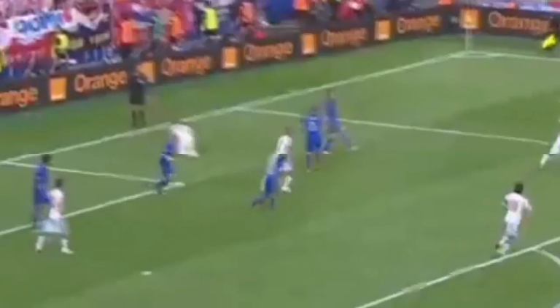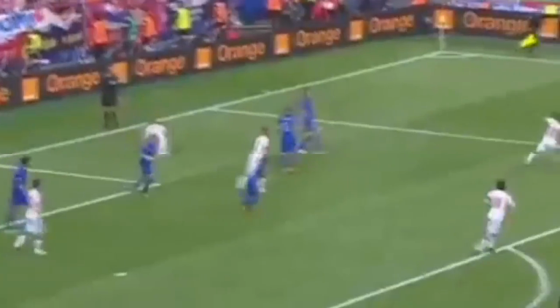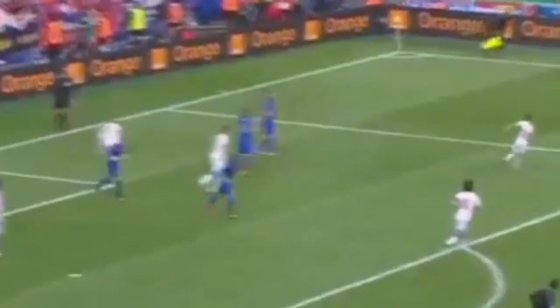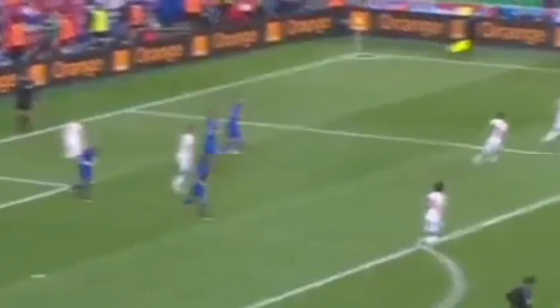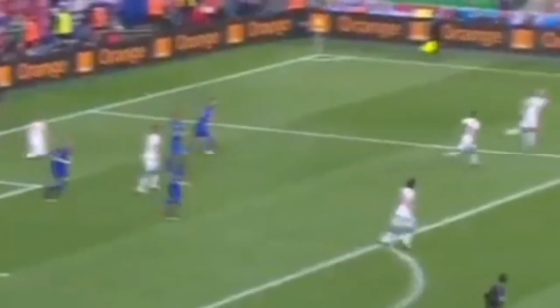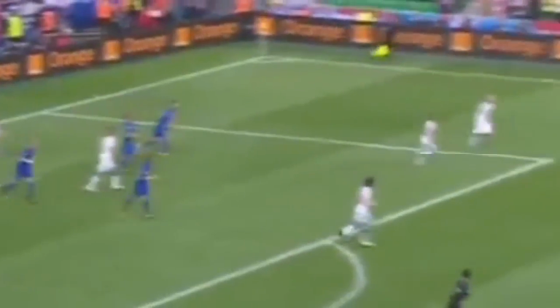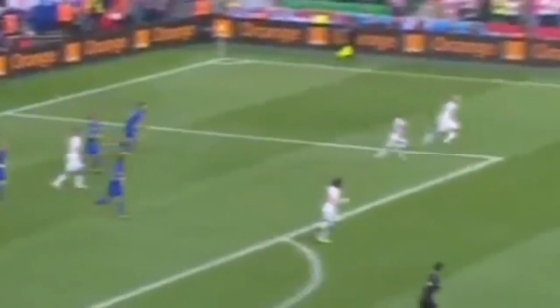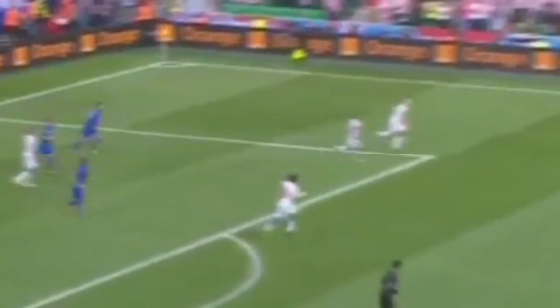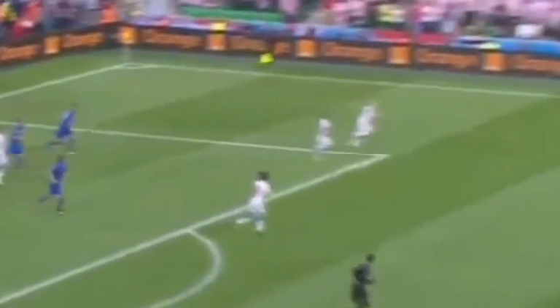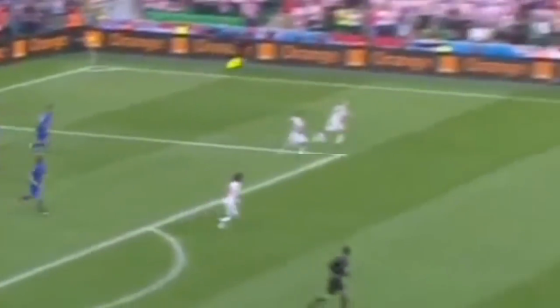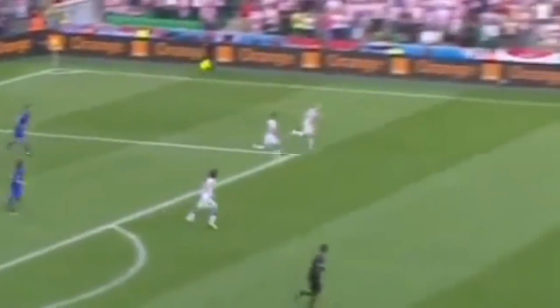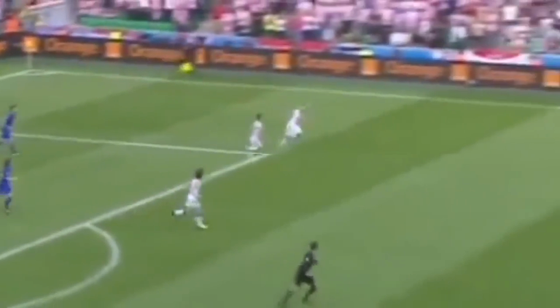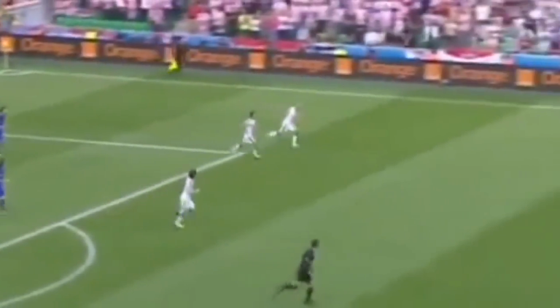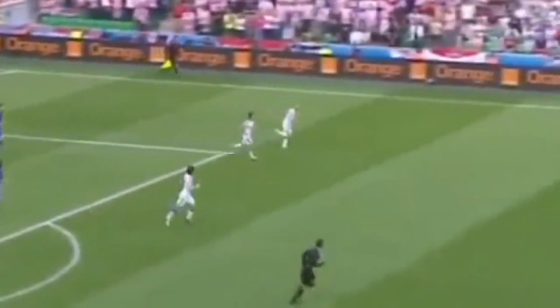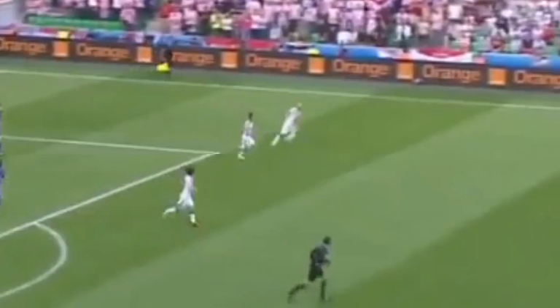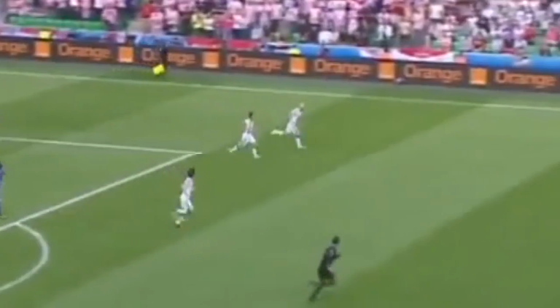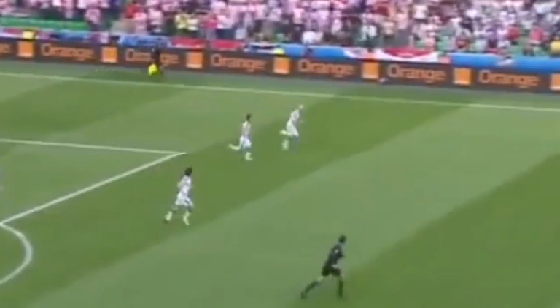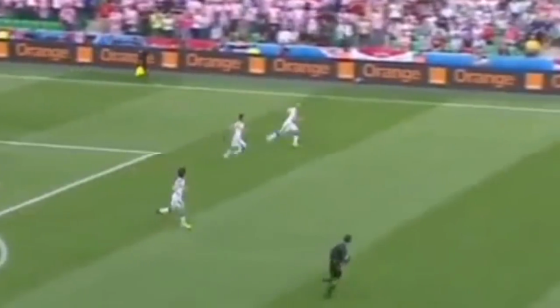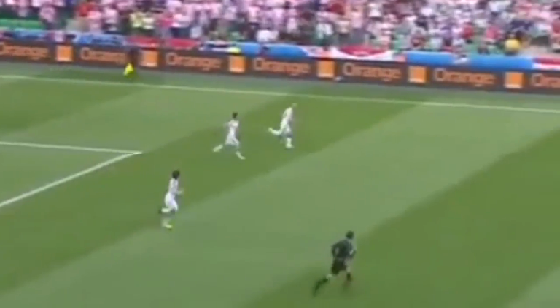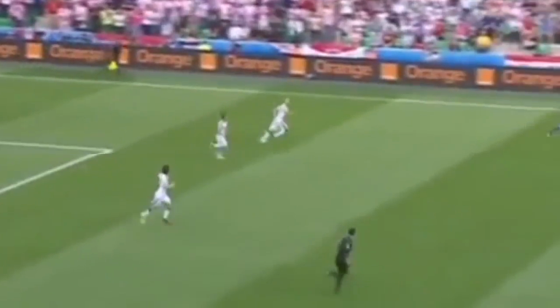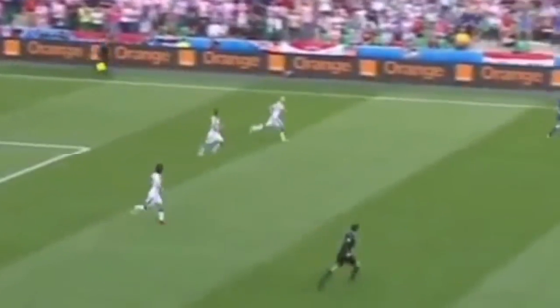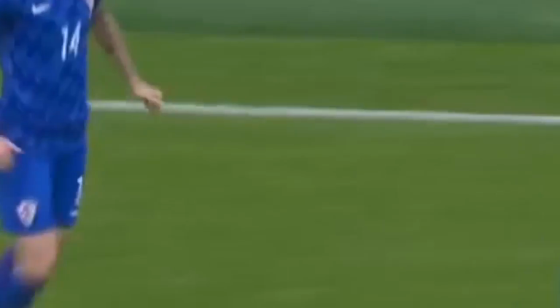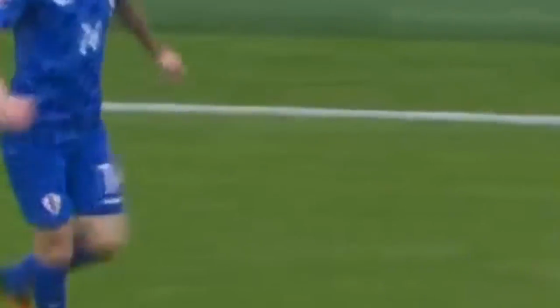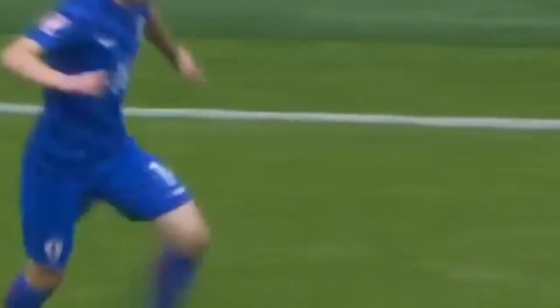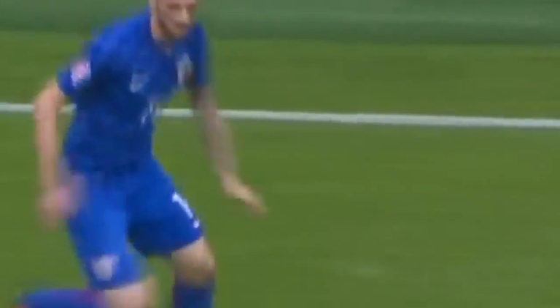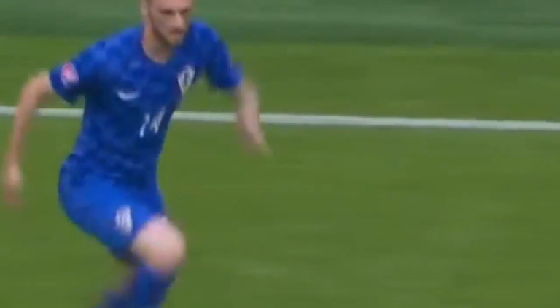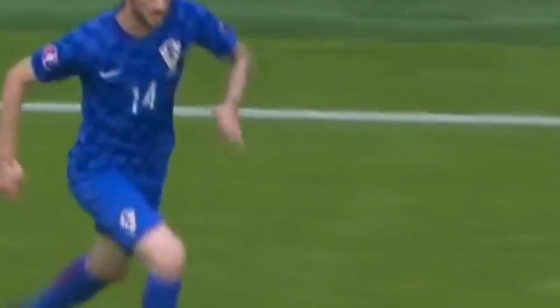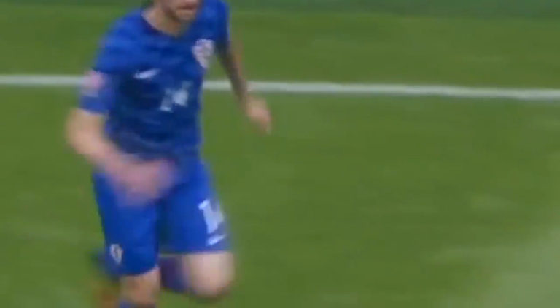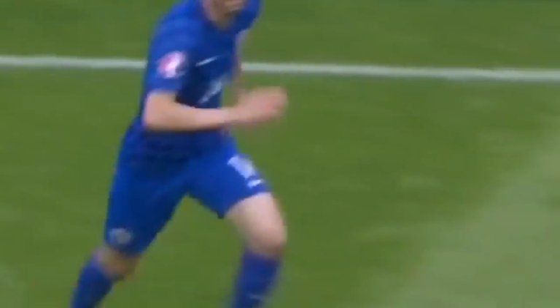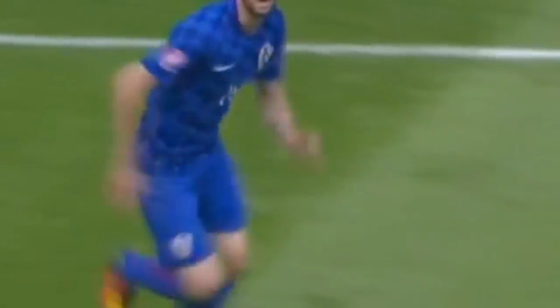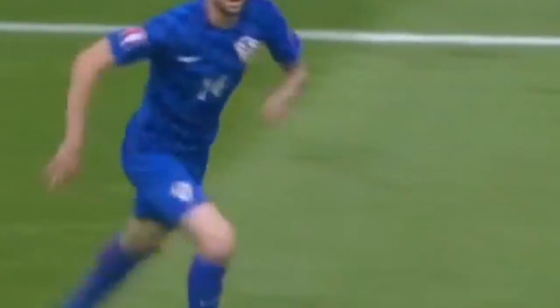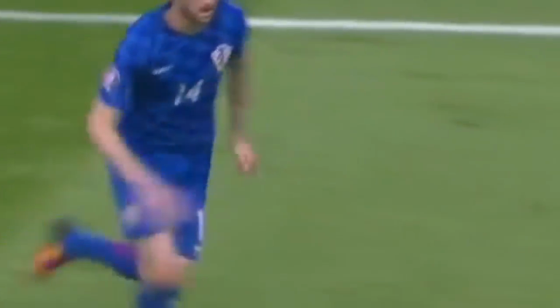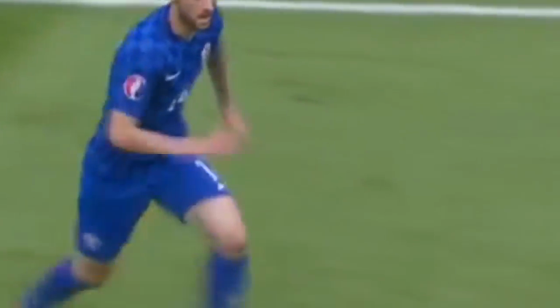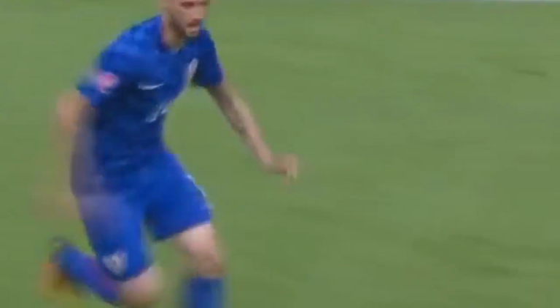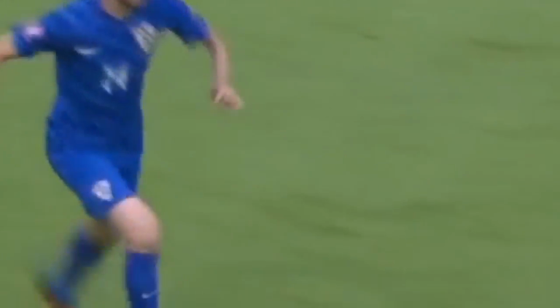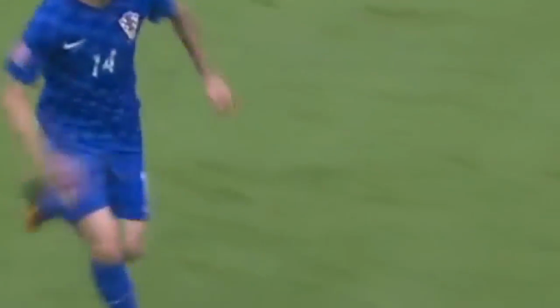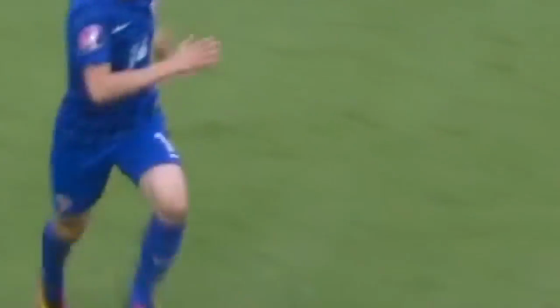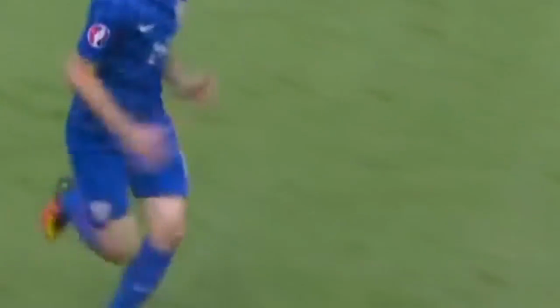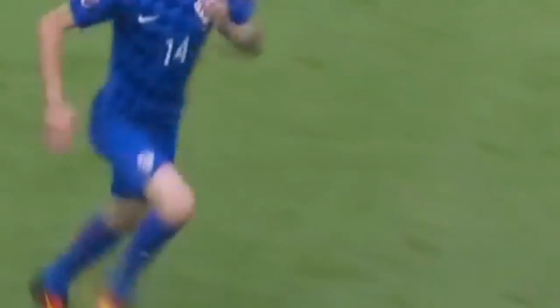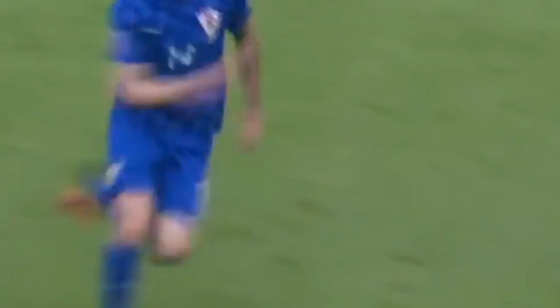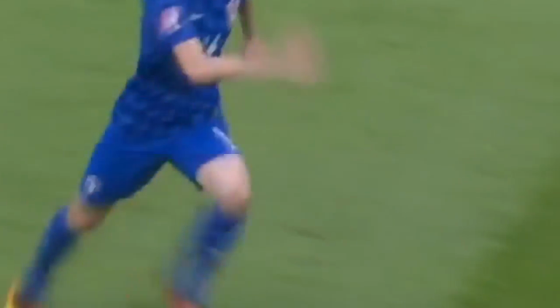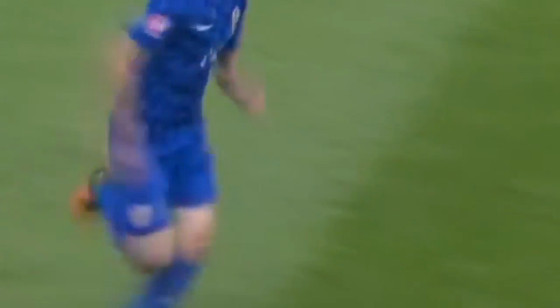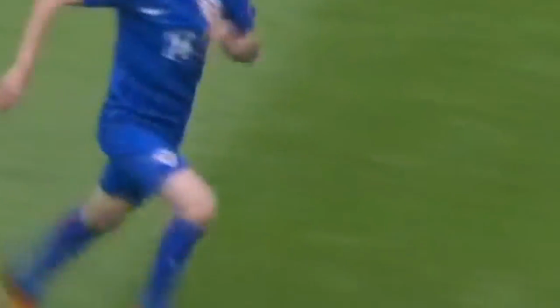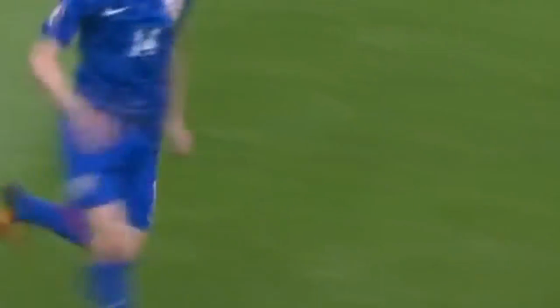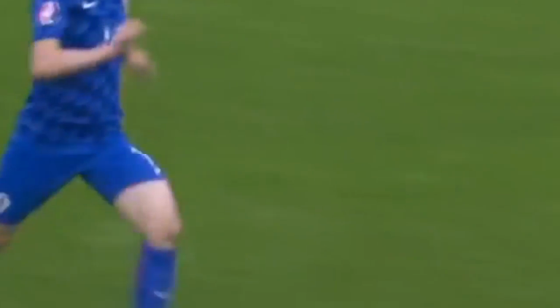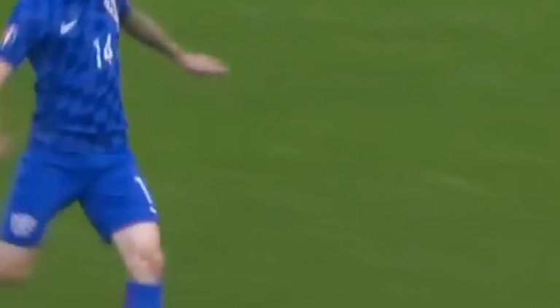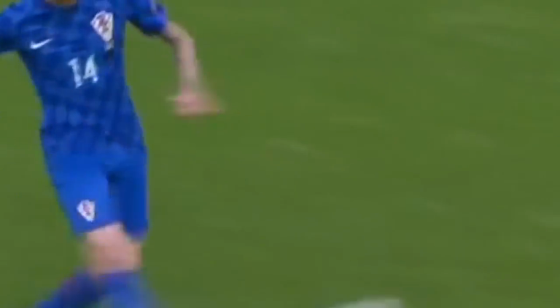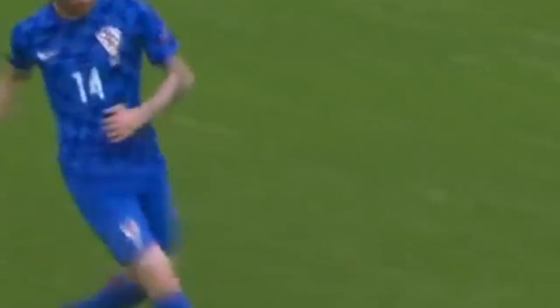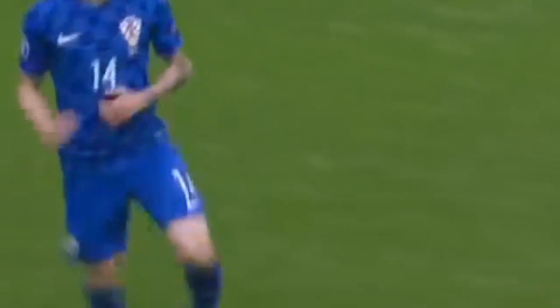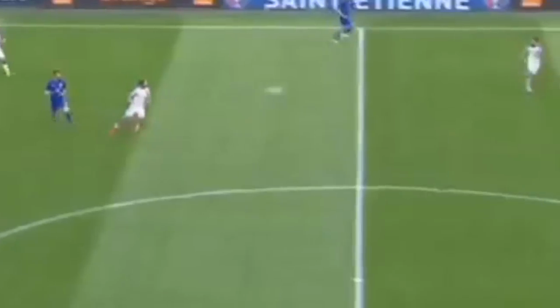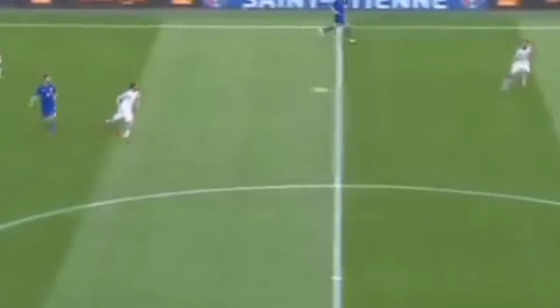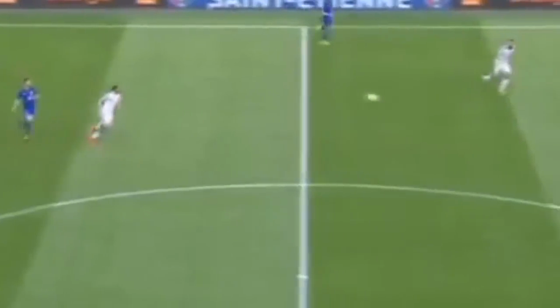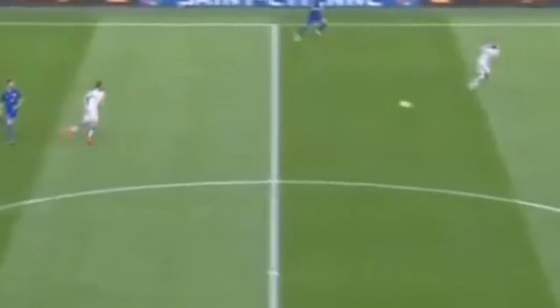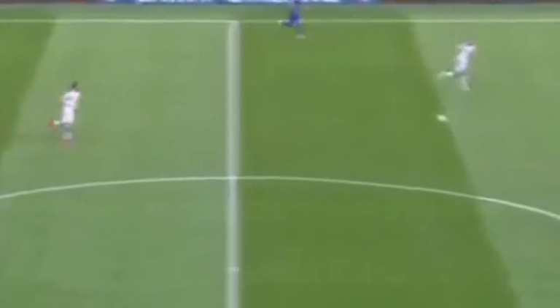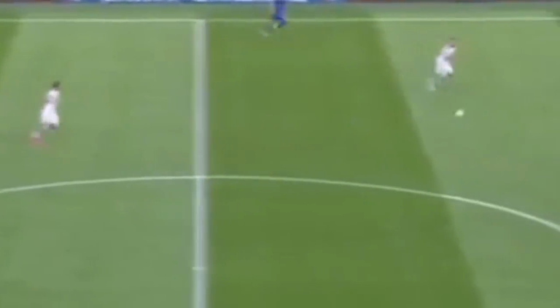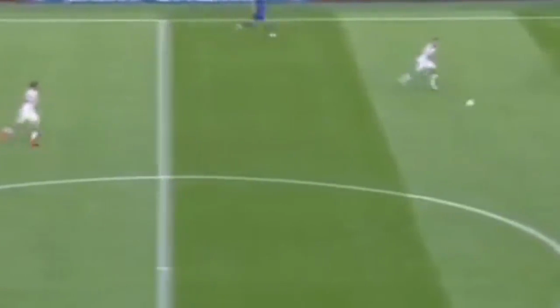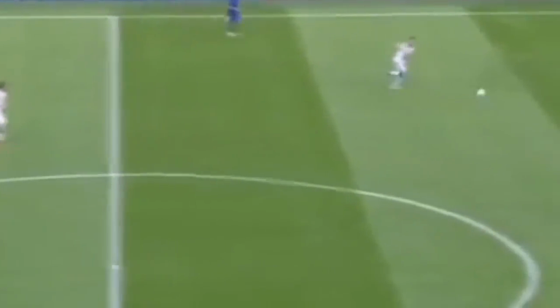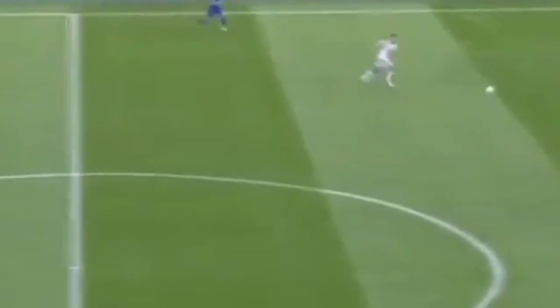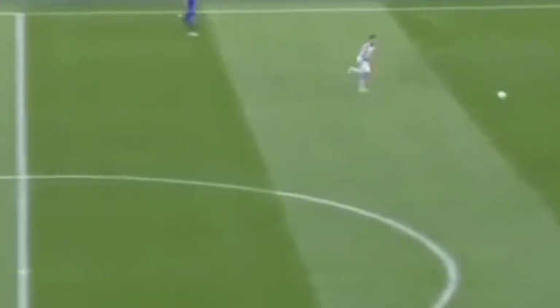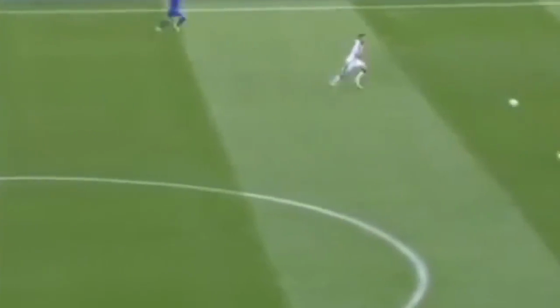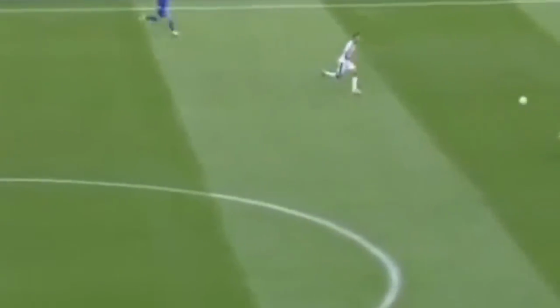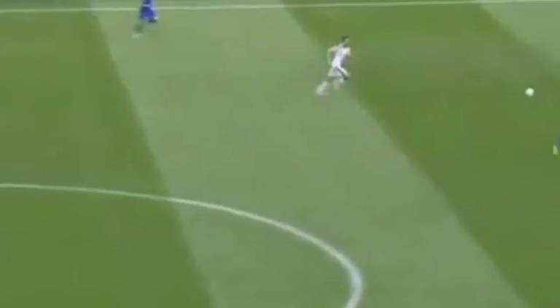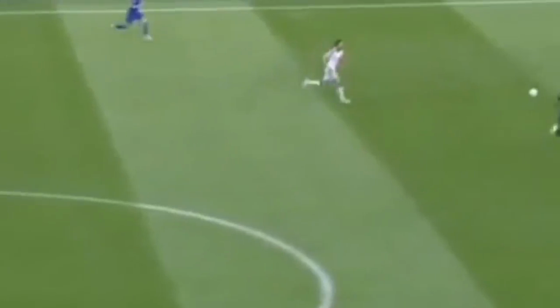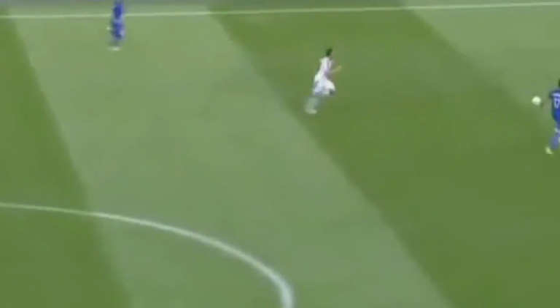Klattenberg perfectly stationed to make the adjudication — no foul, despite the howls from the Czech fans.